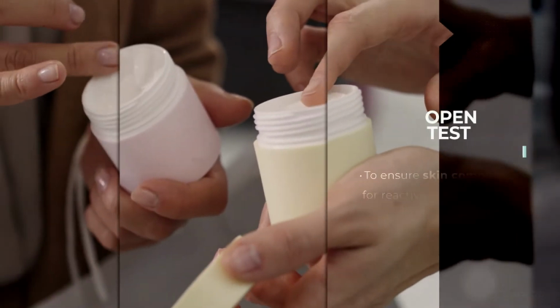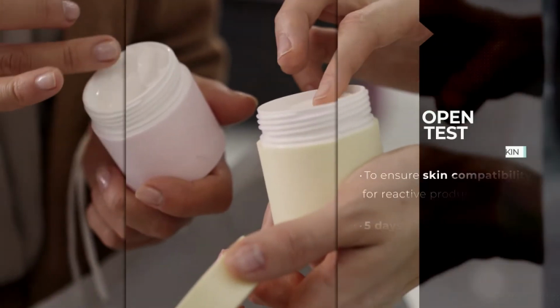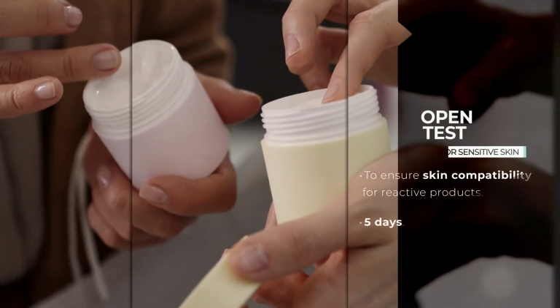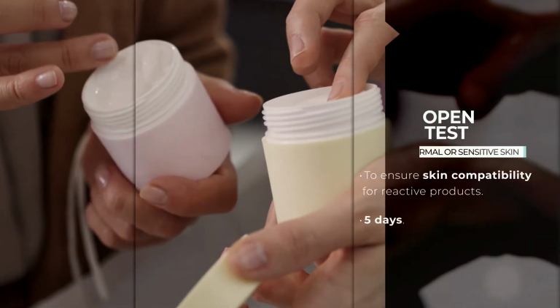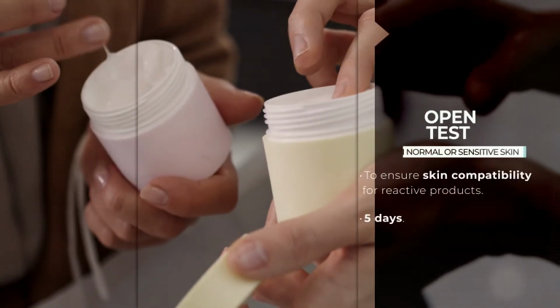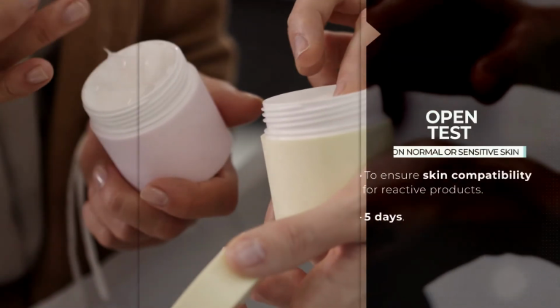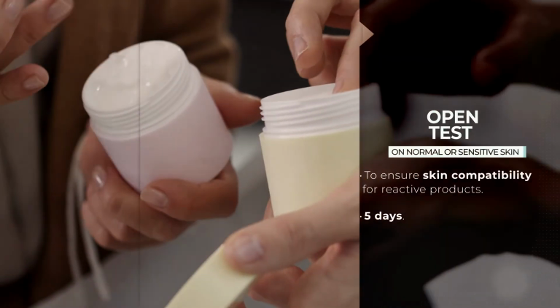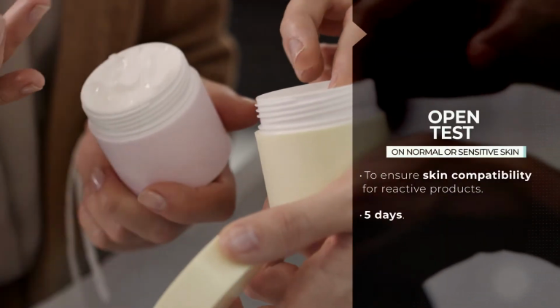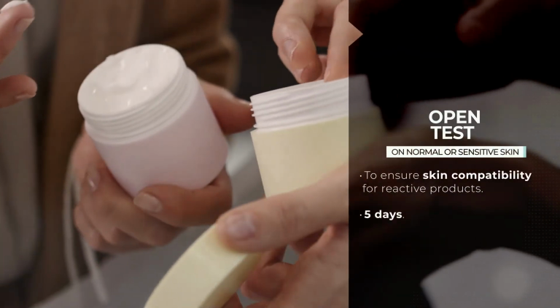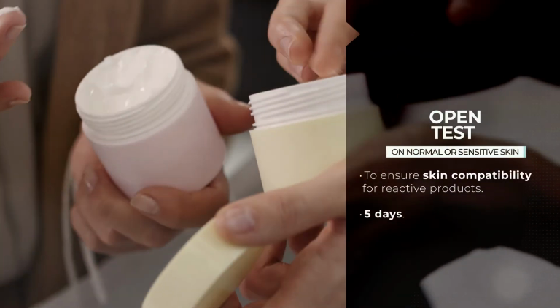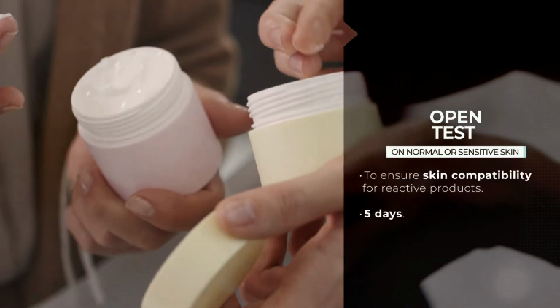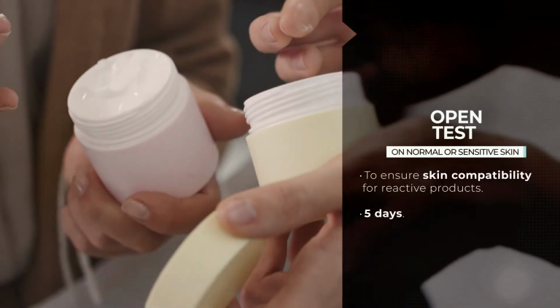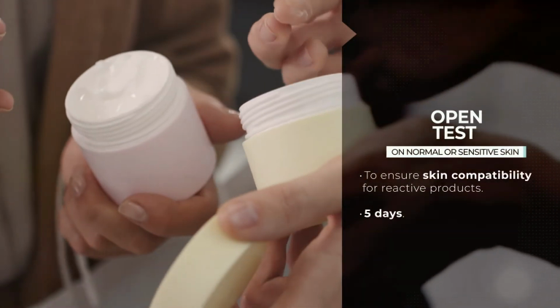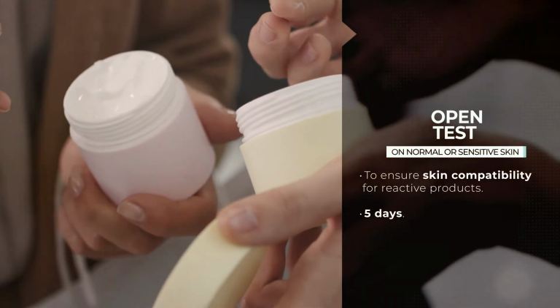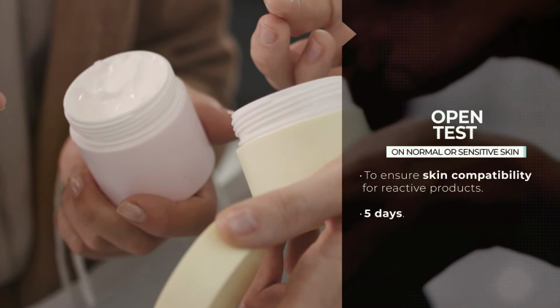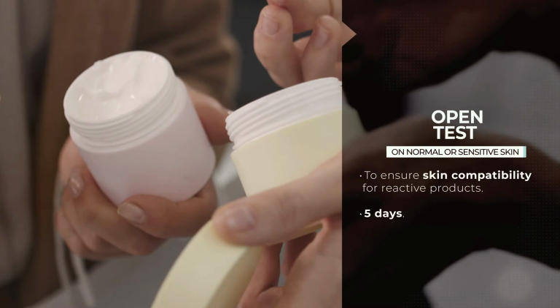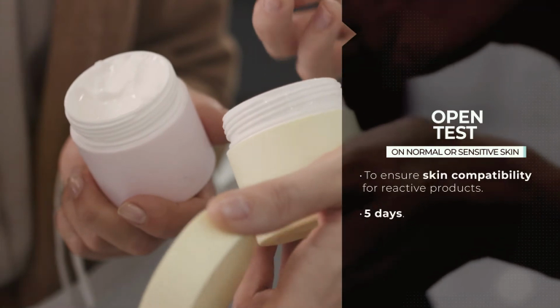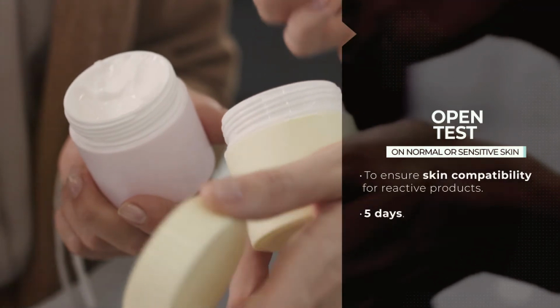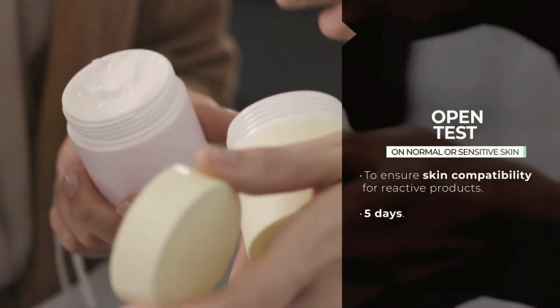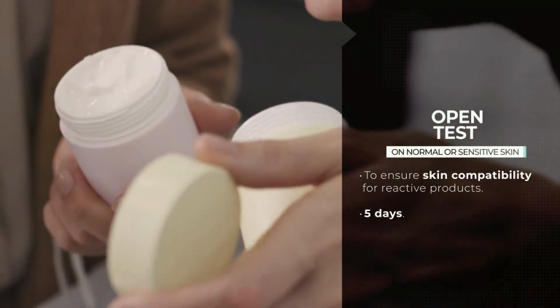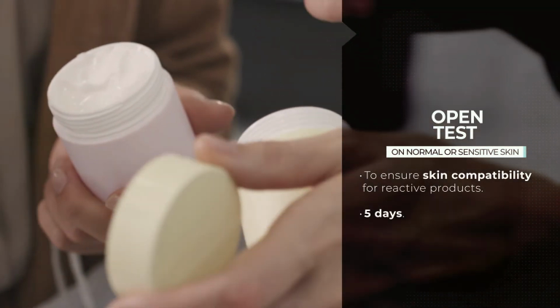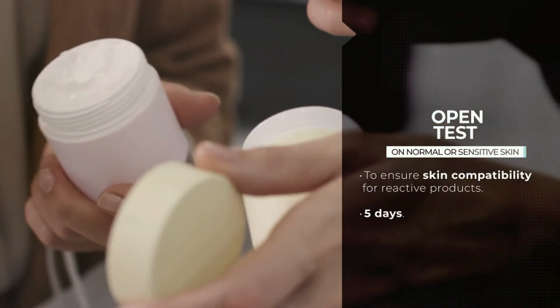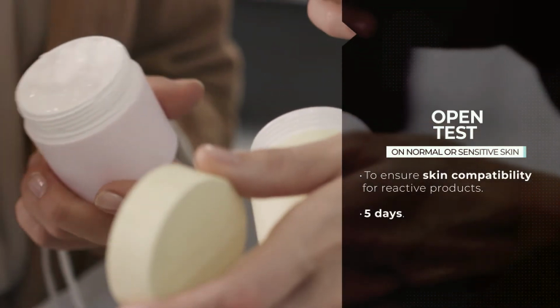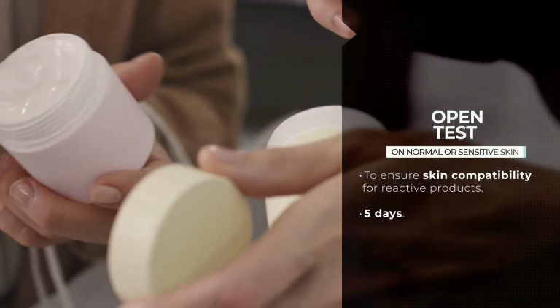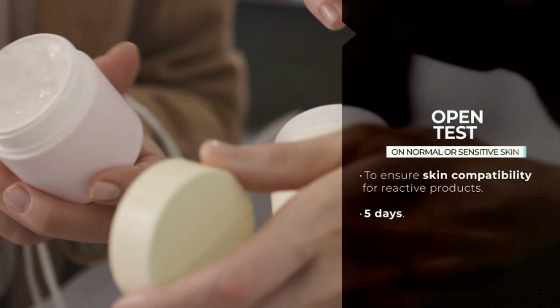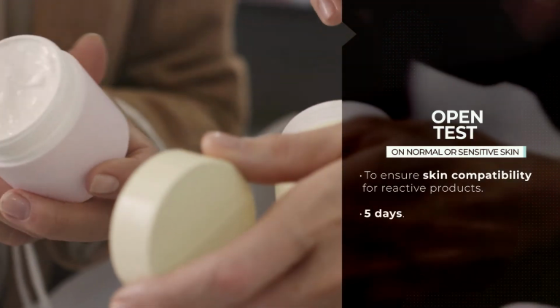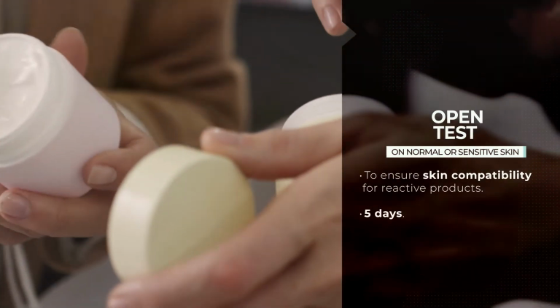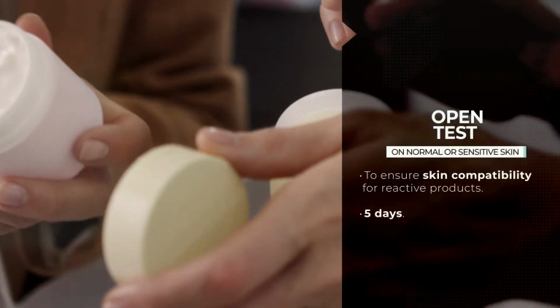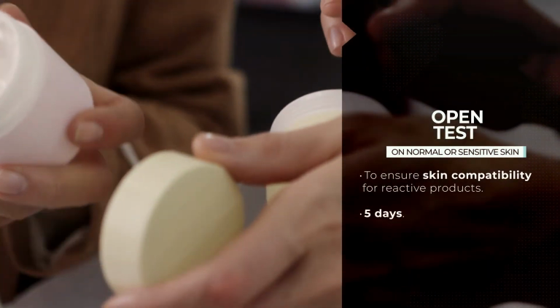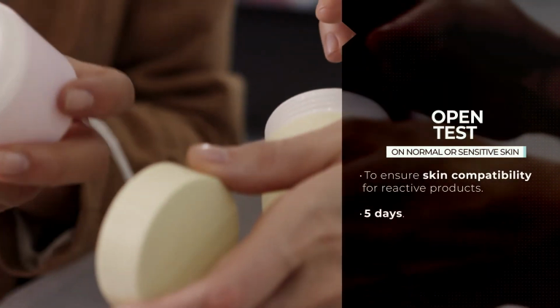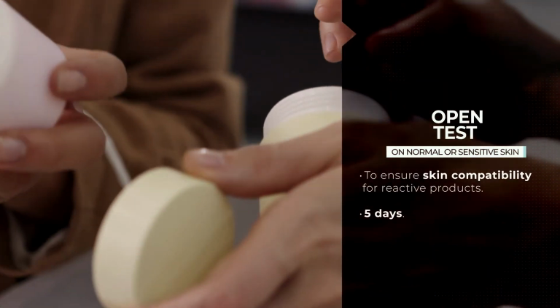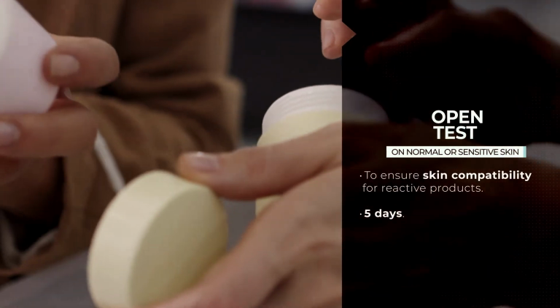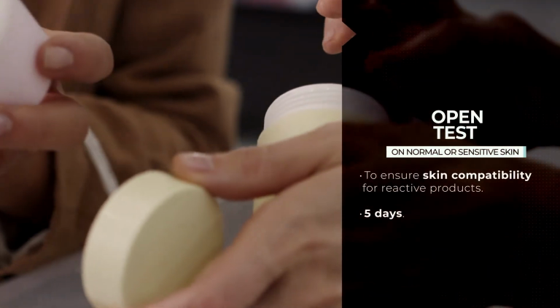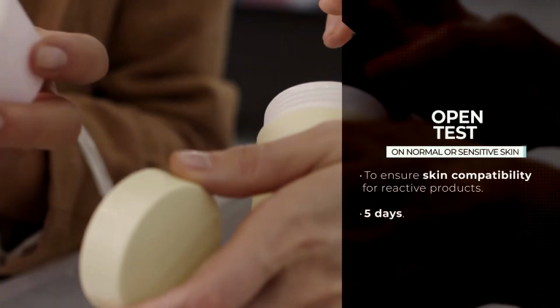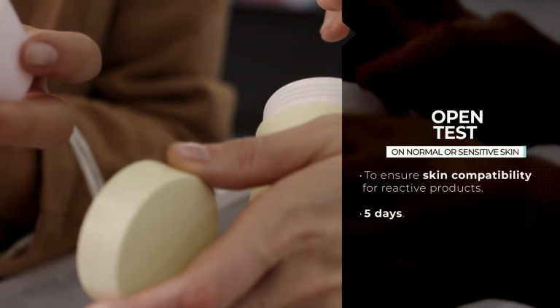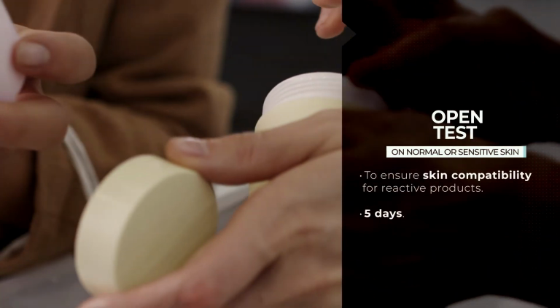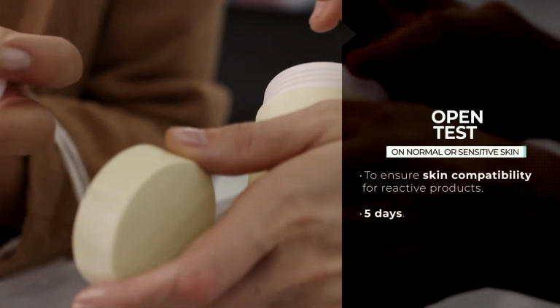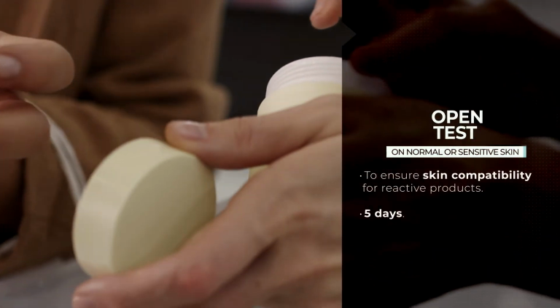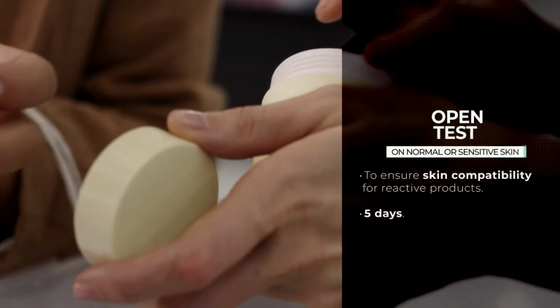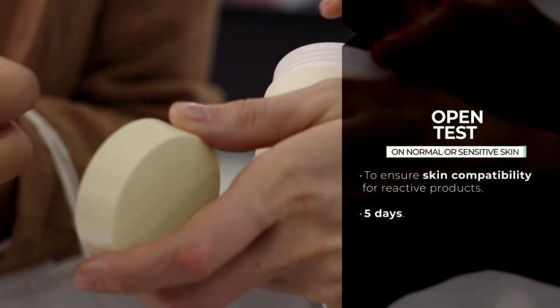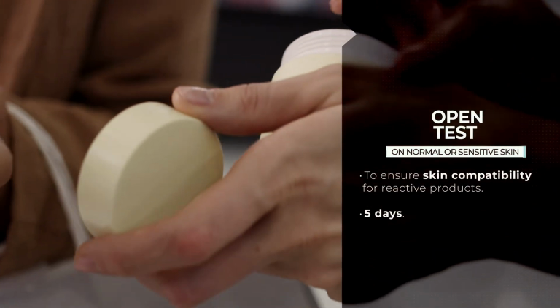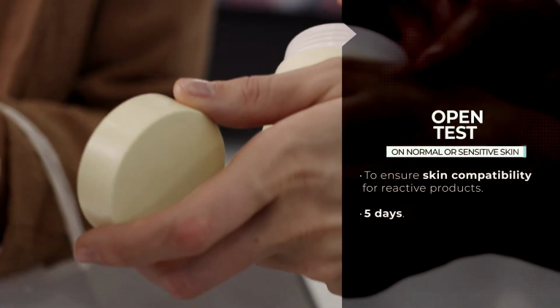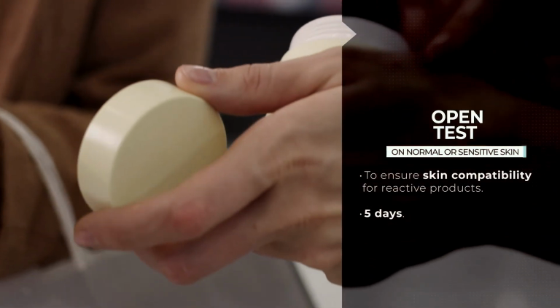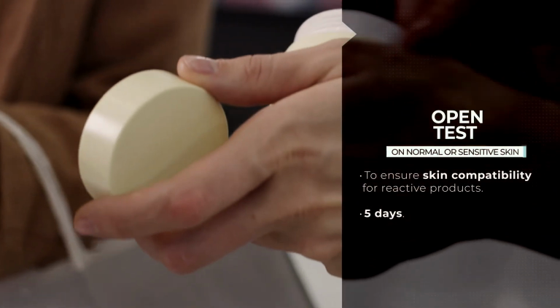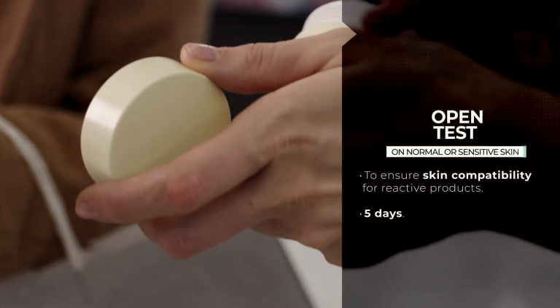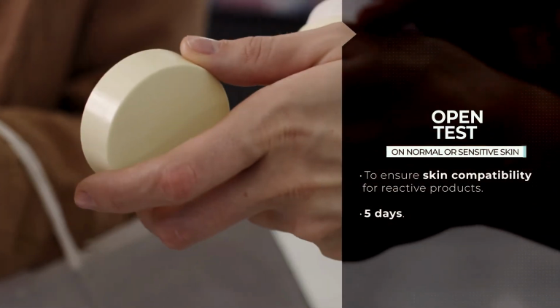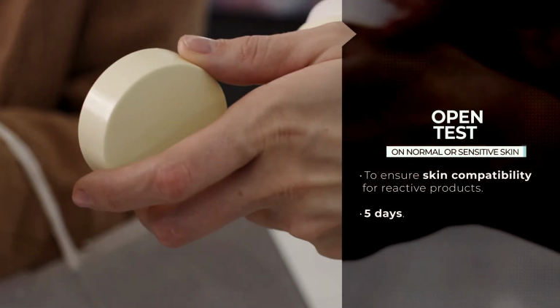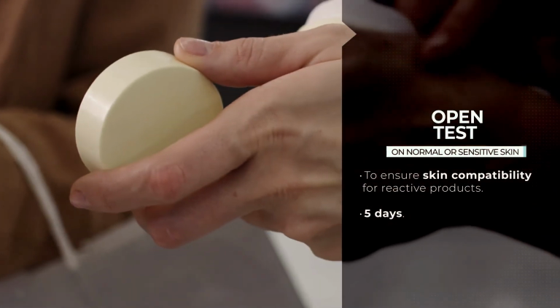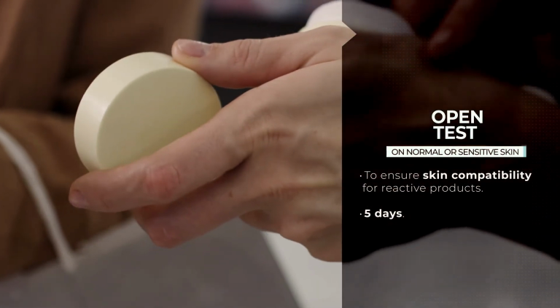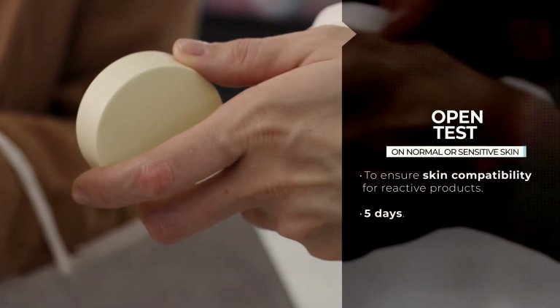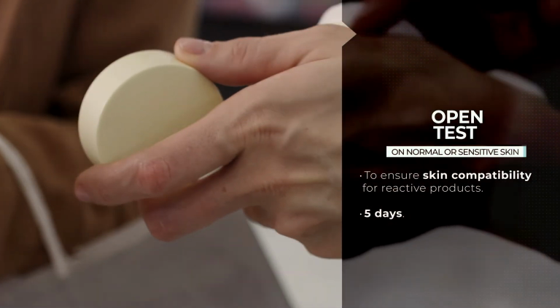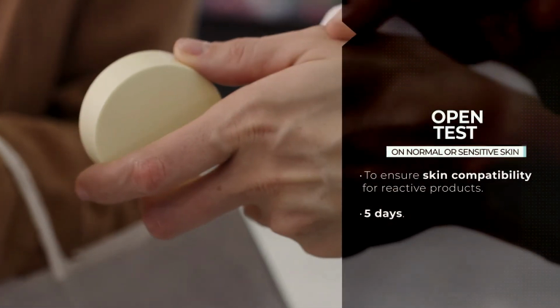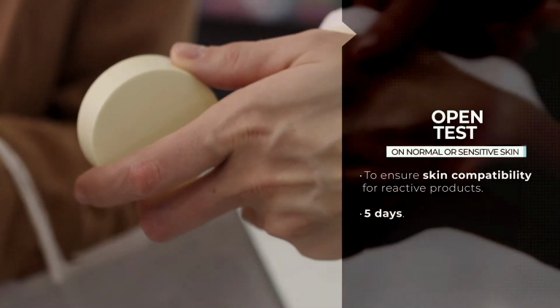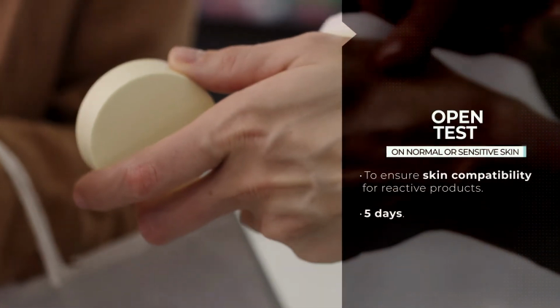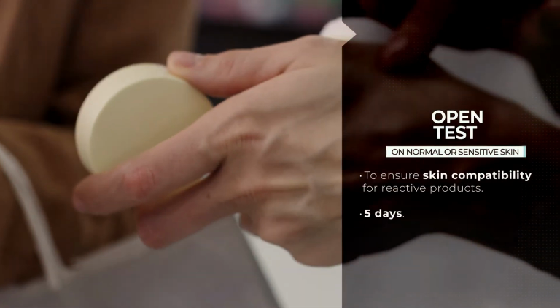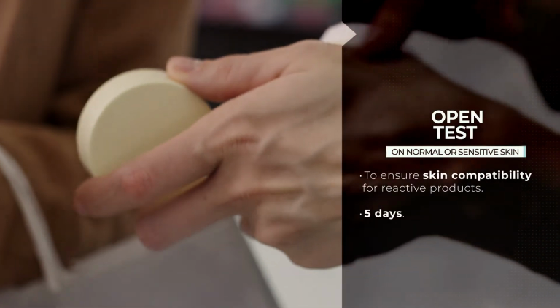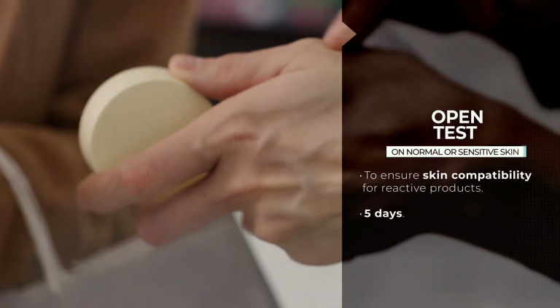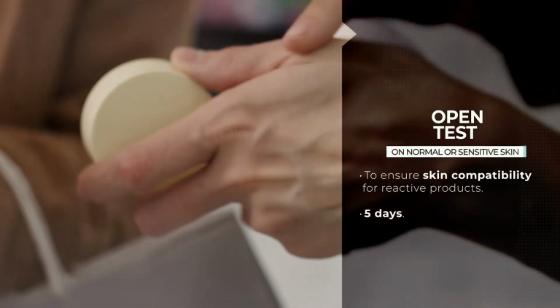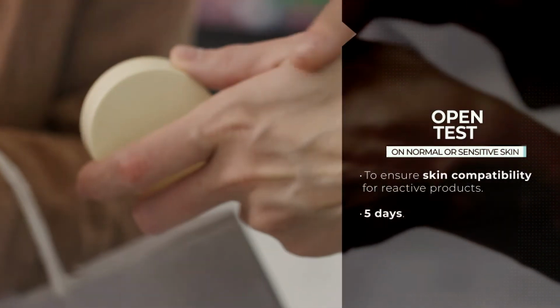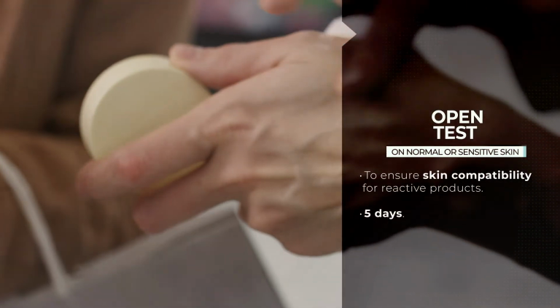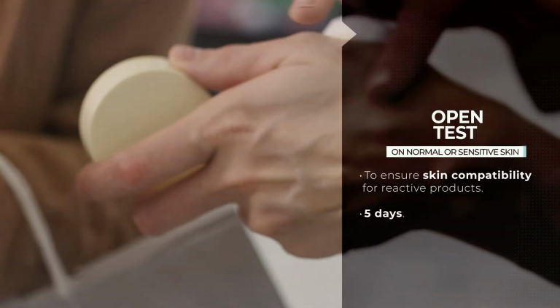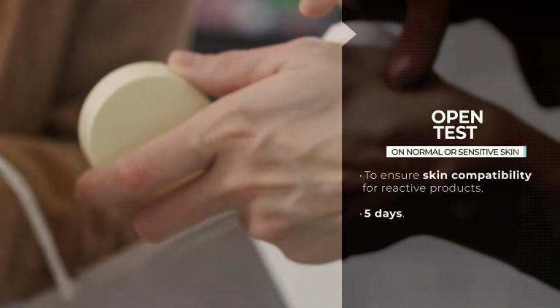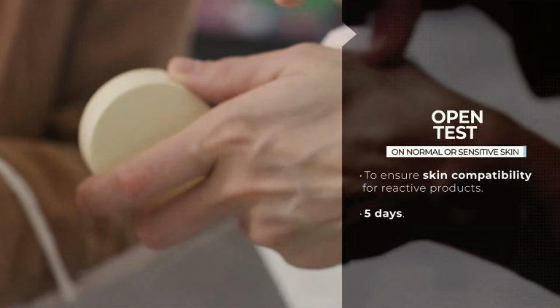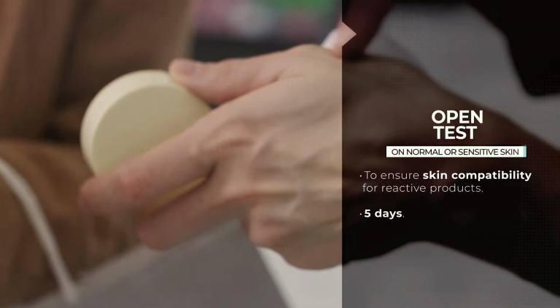Open test. To assess skin compatibility under normal conditions of use, by dermatological control.